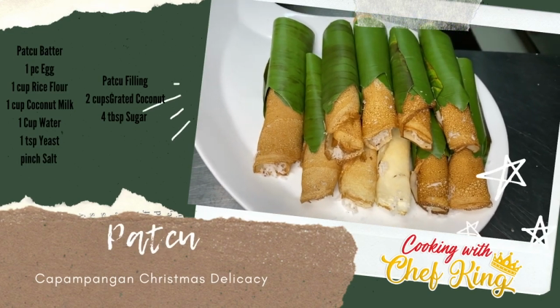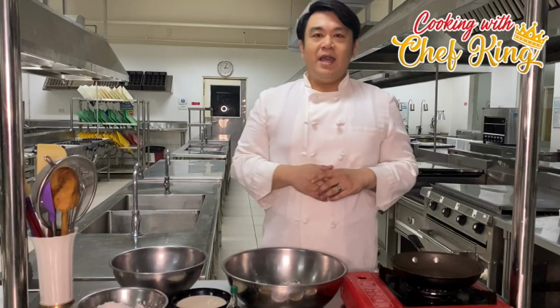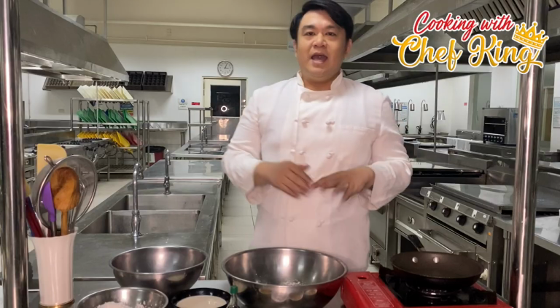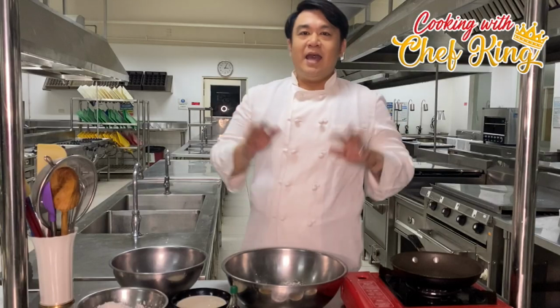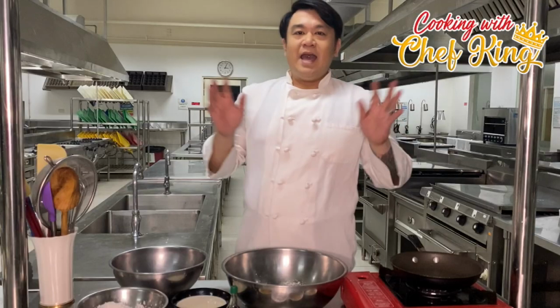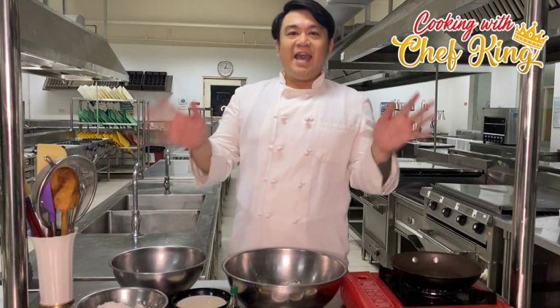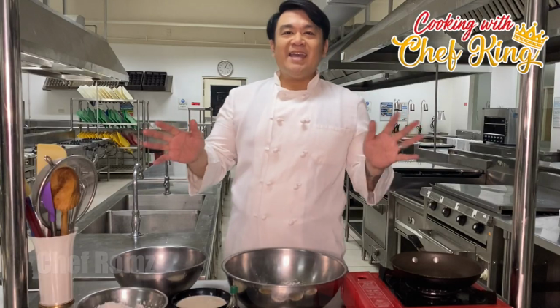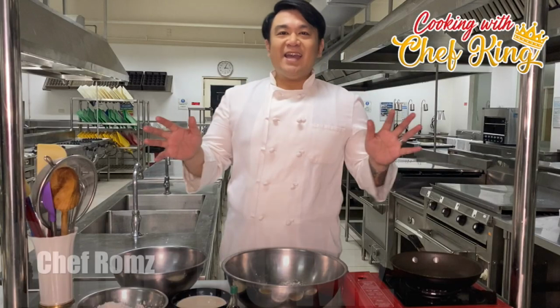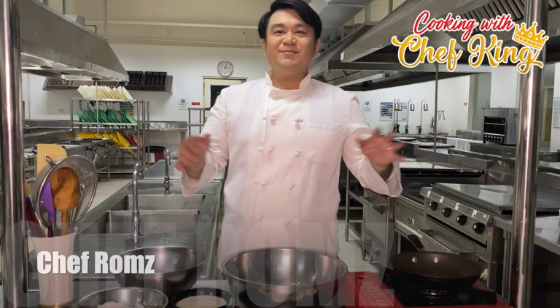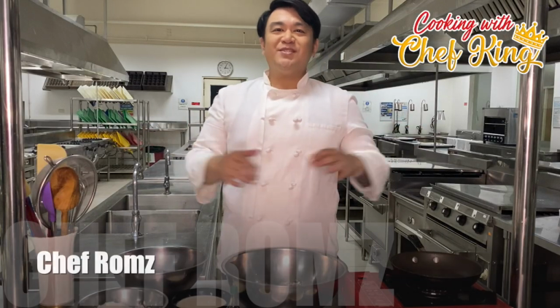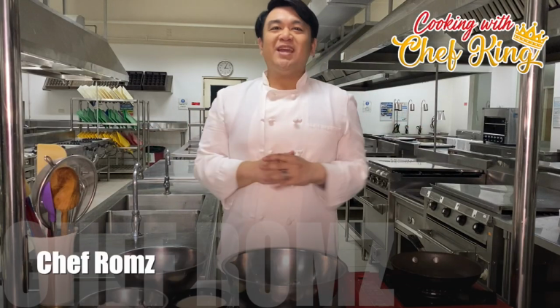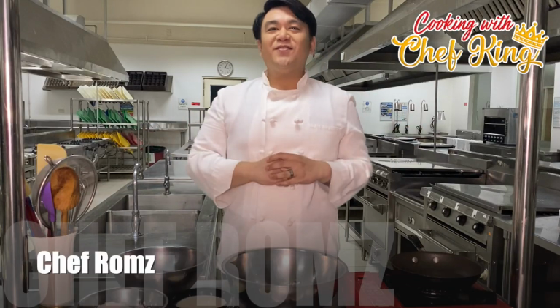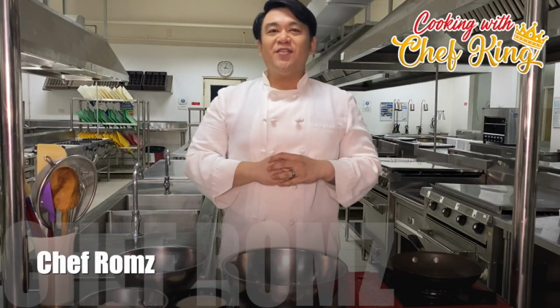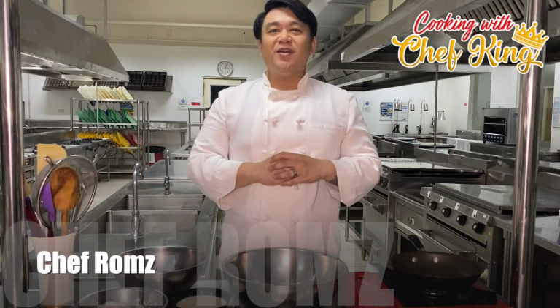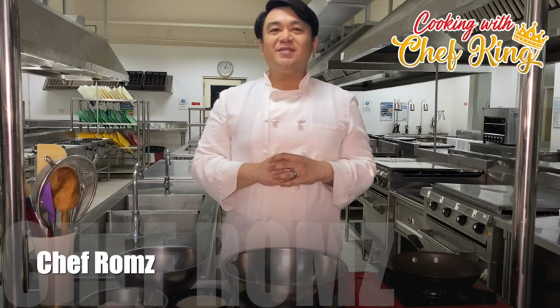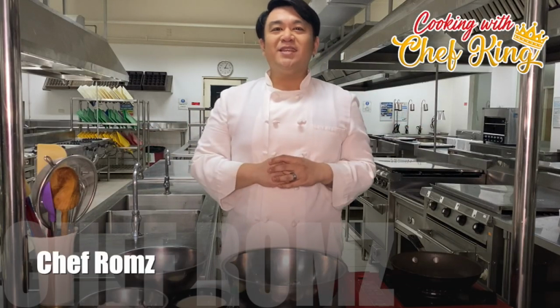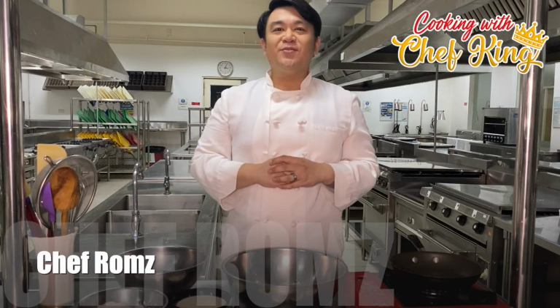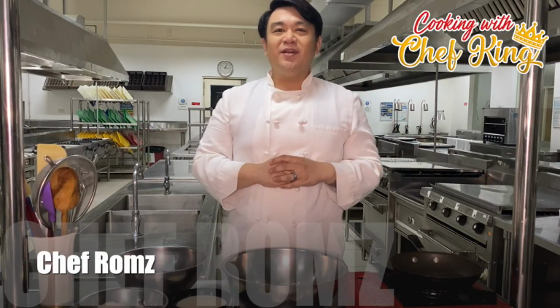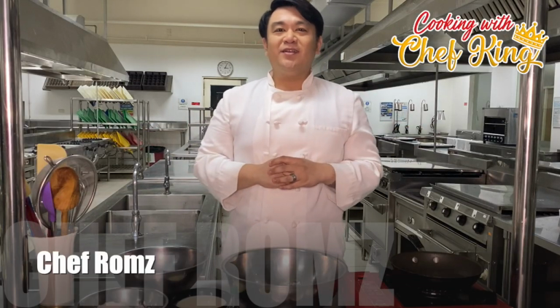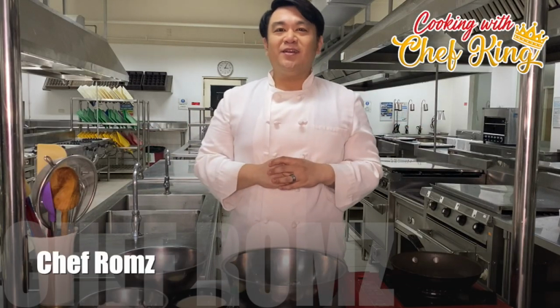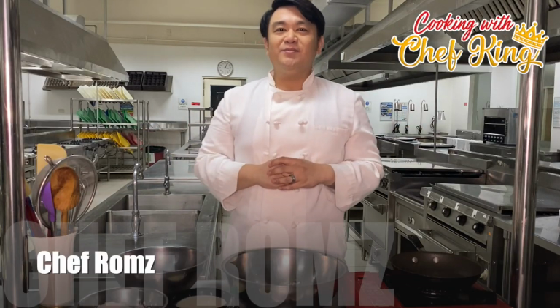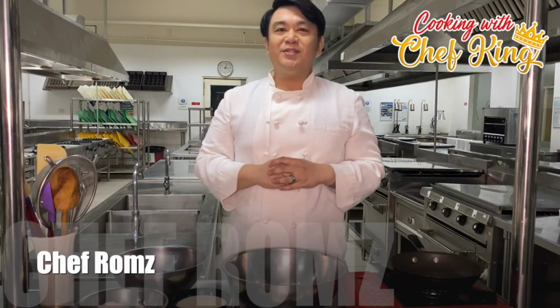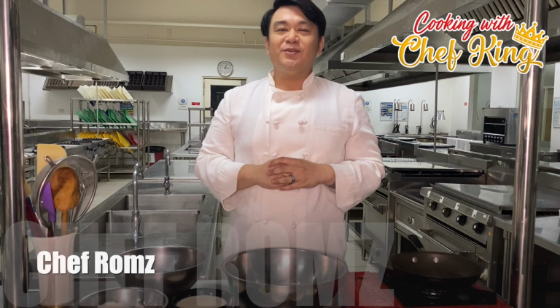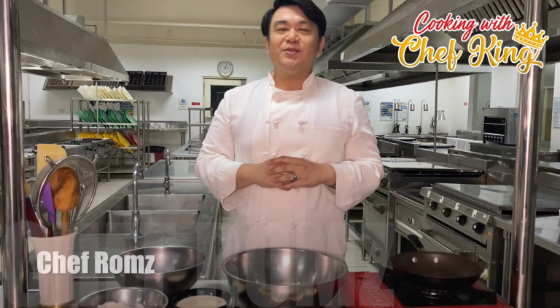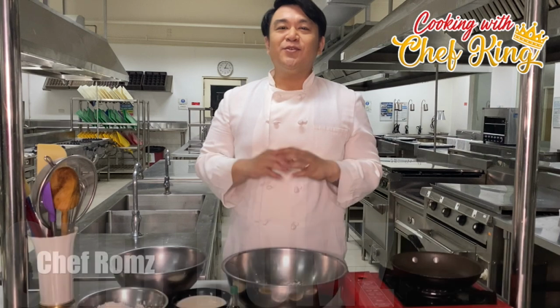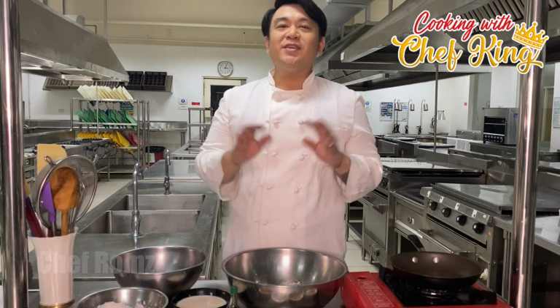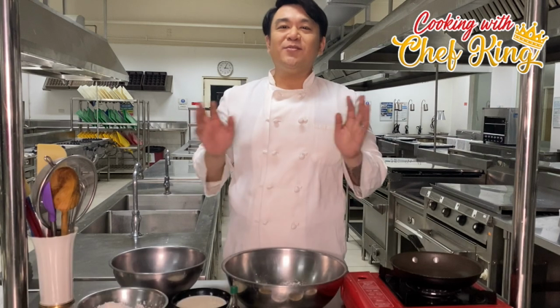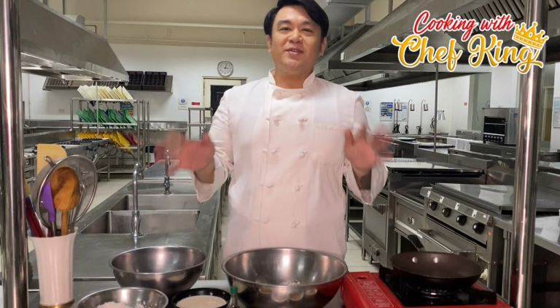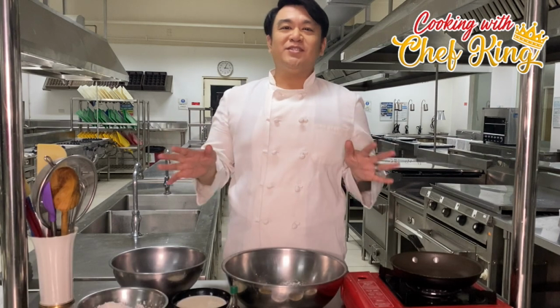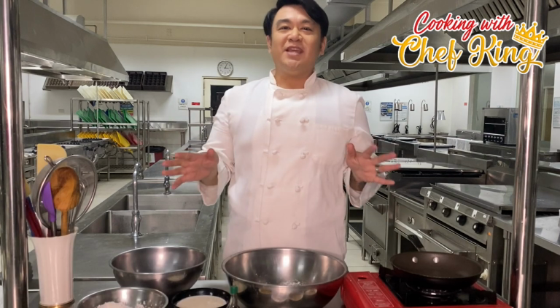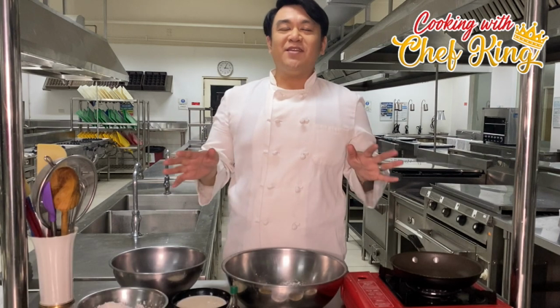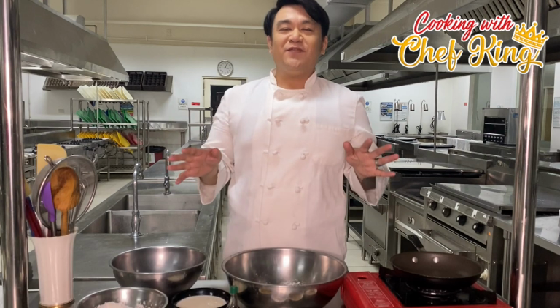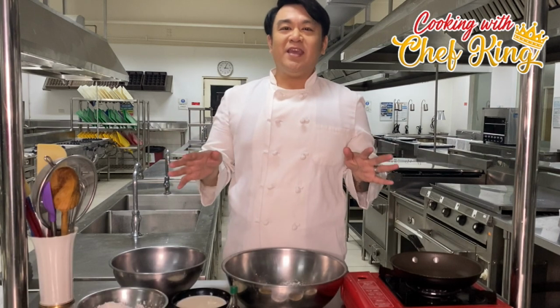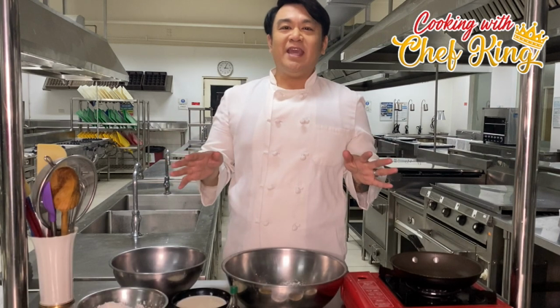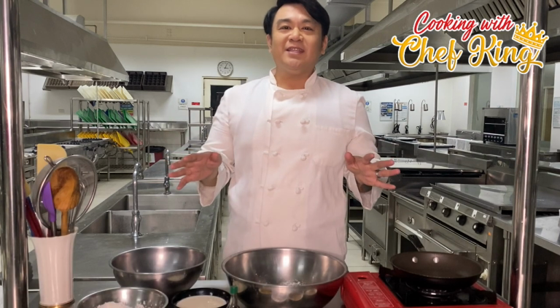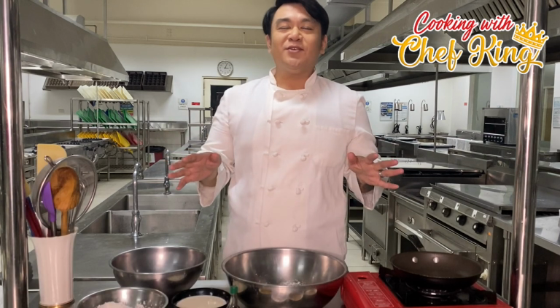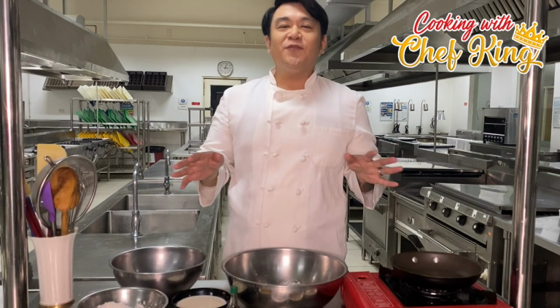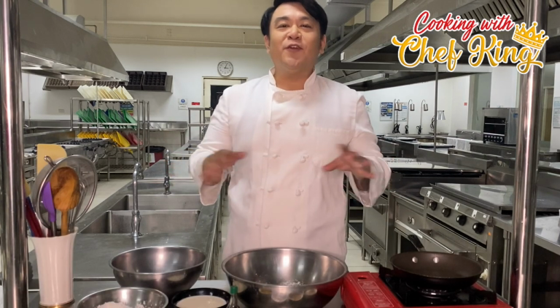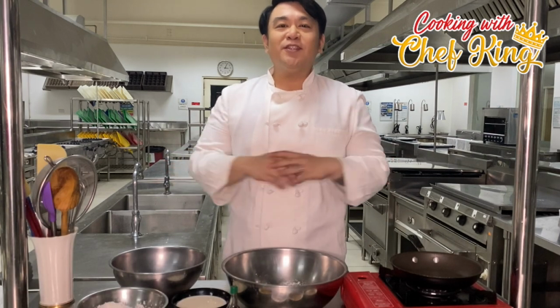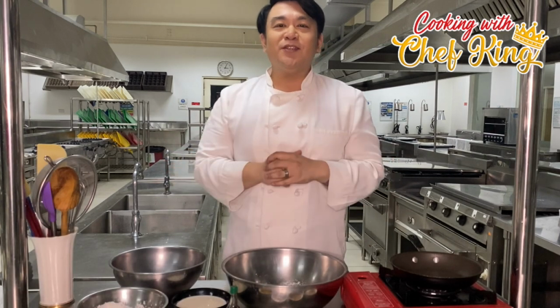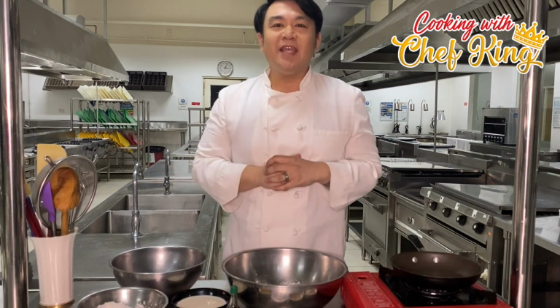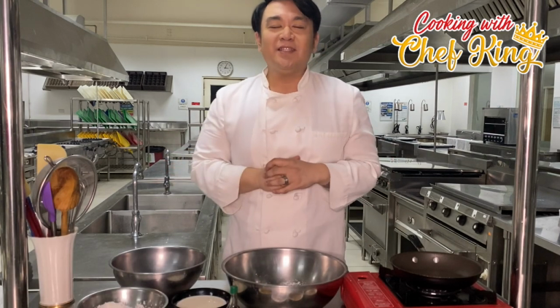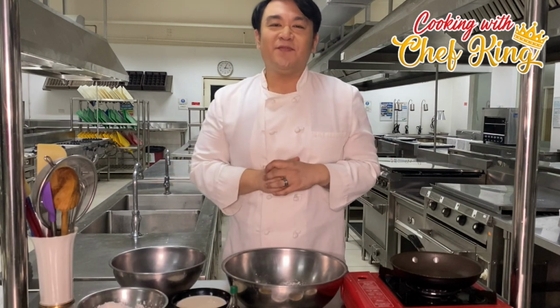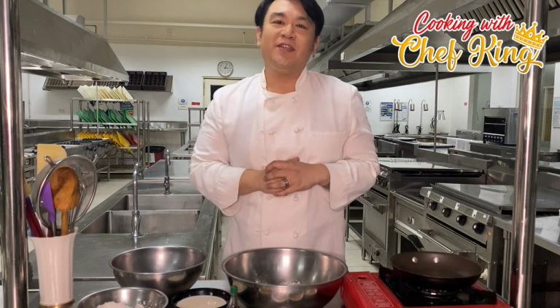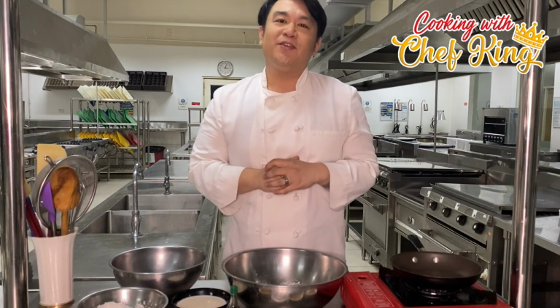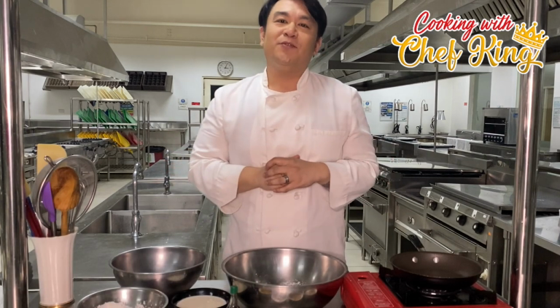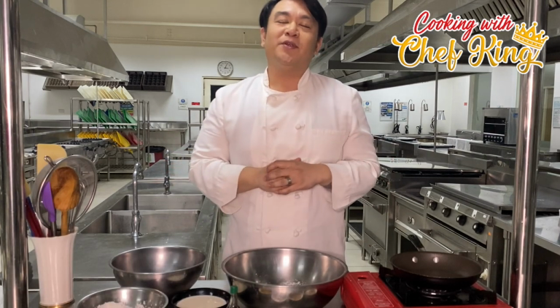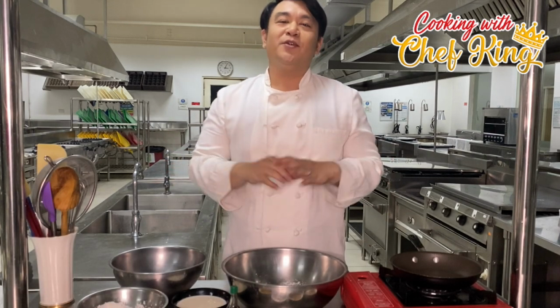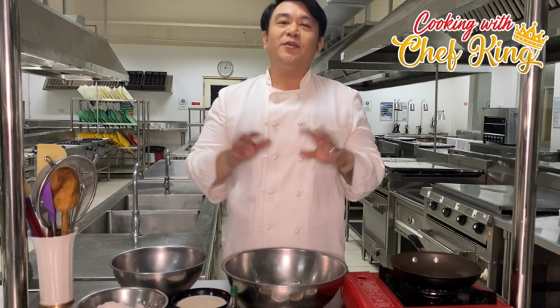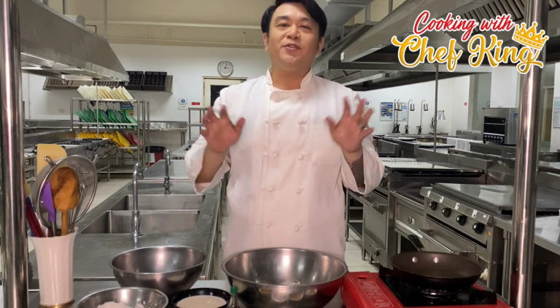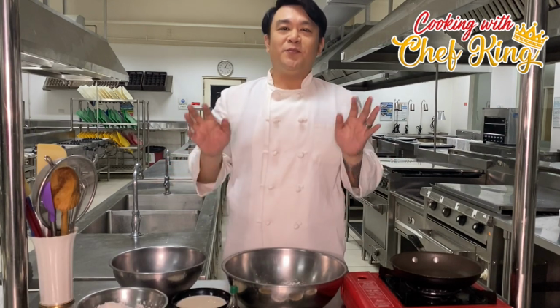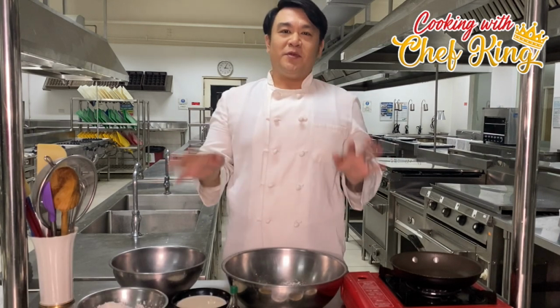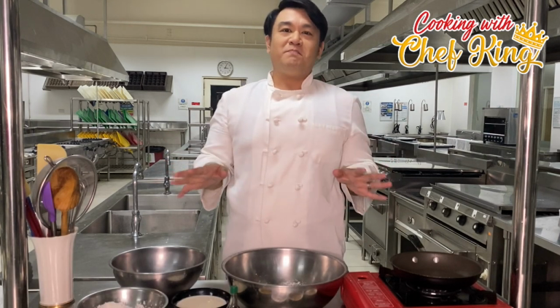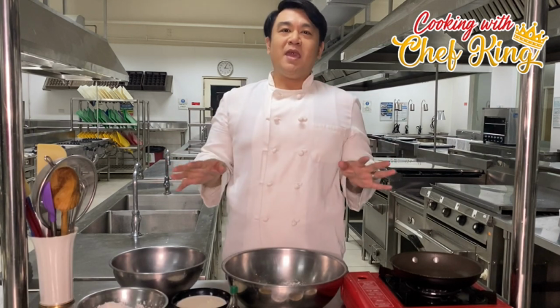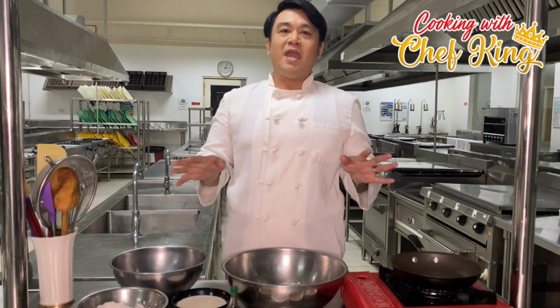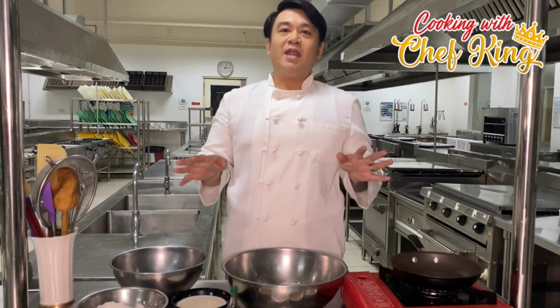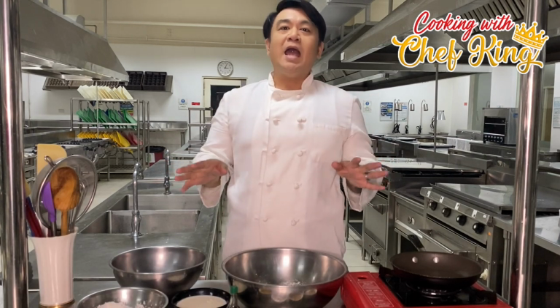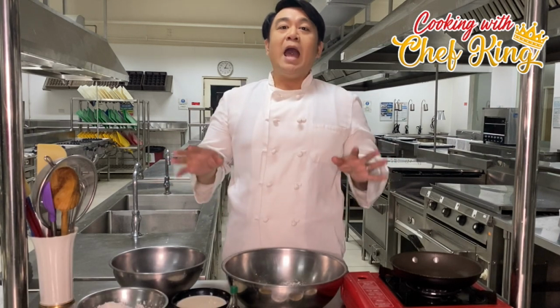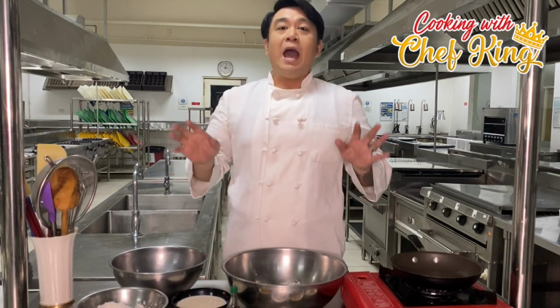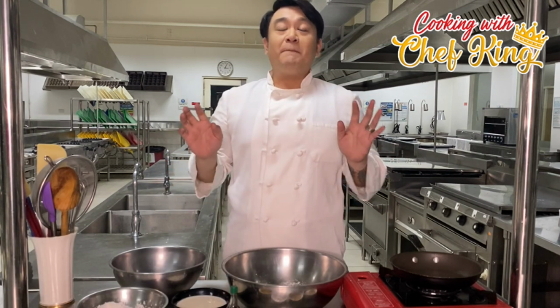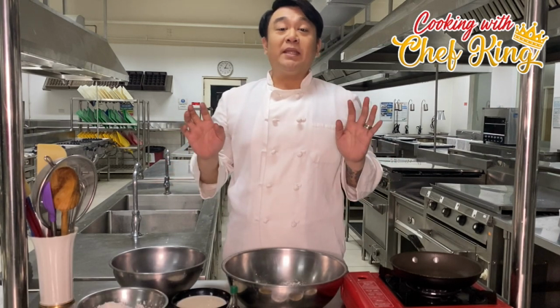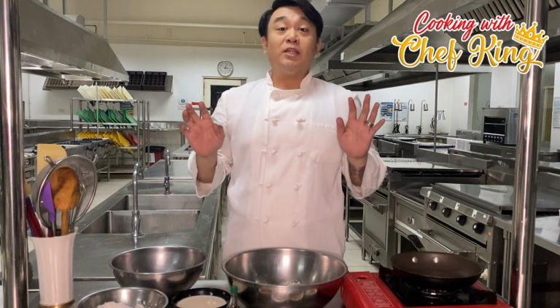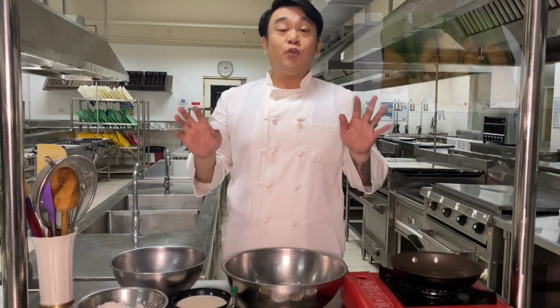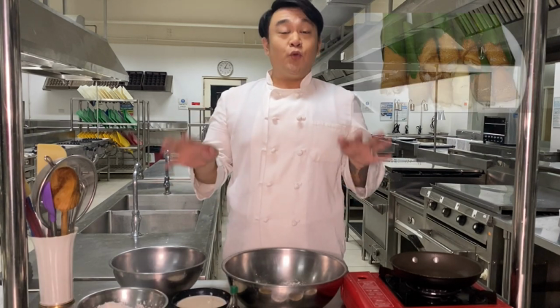Hi, I'm Chef Roms and welcome to Cooking with Chef Kee. So for today's video, we're going to prepare a Patco.